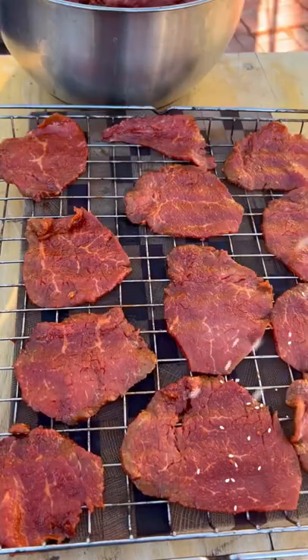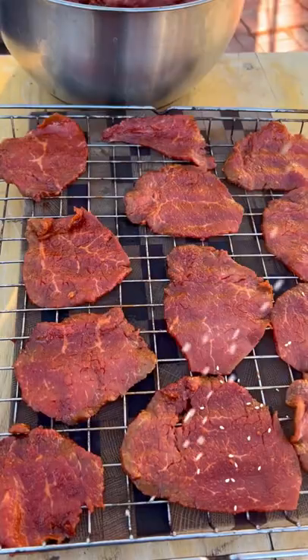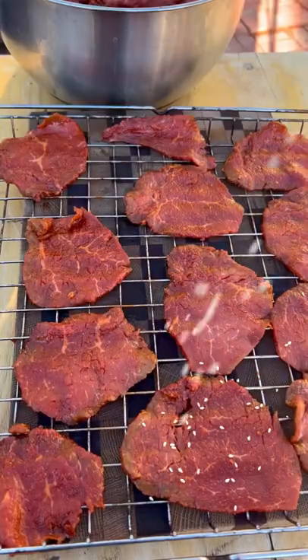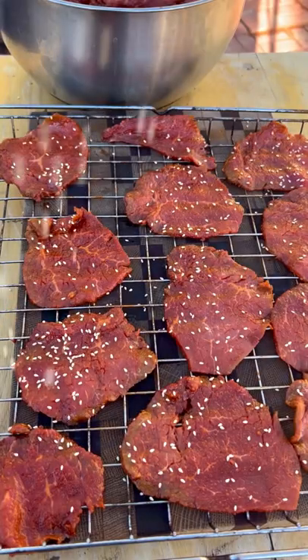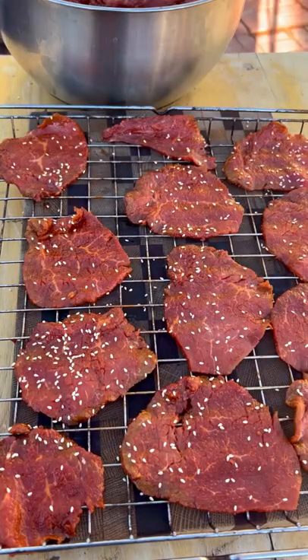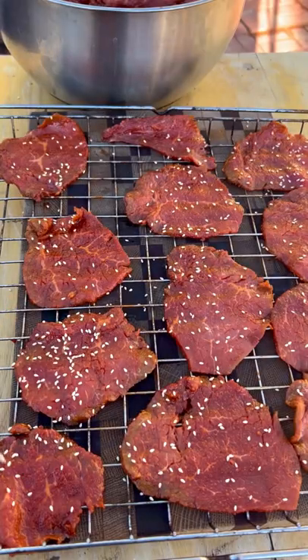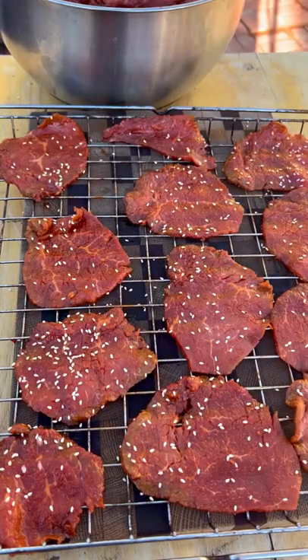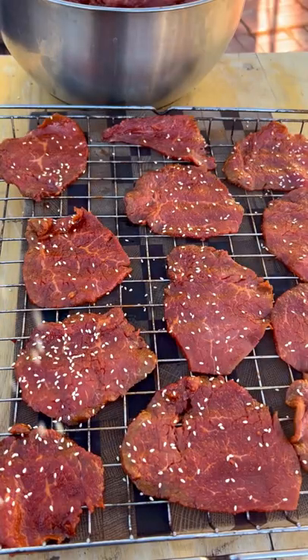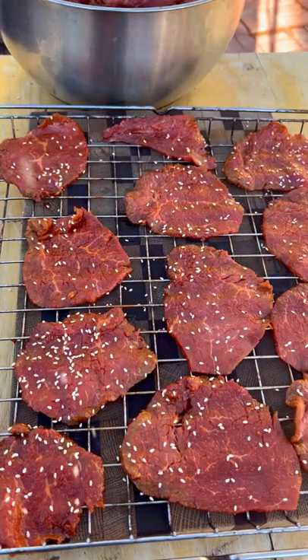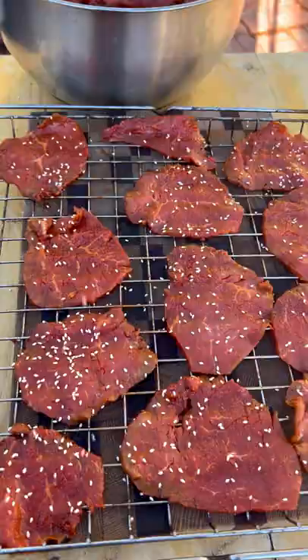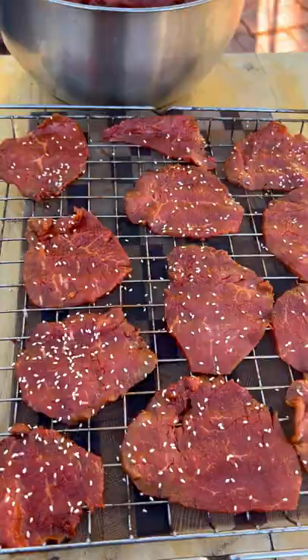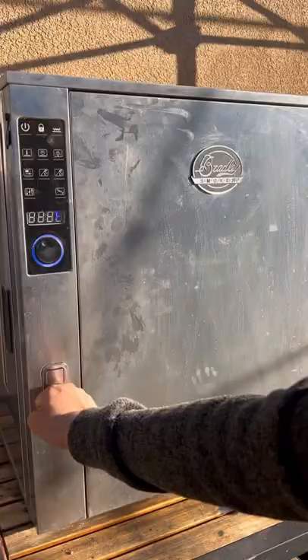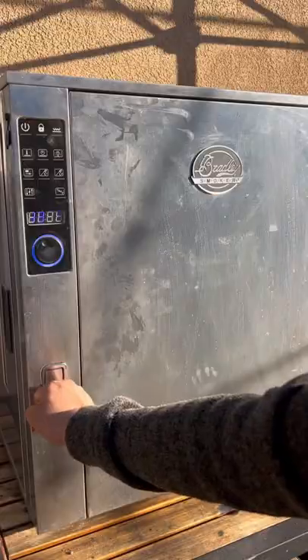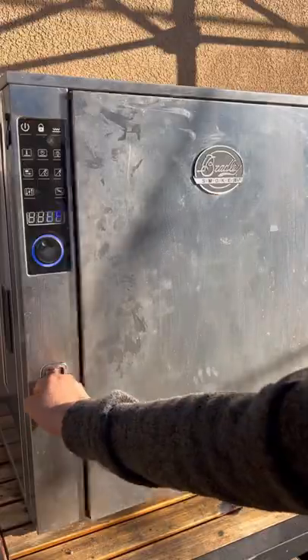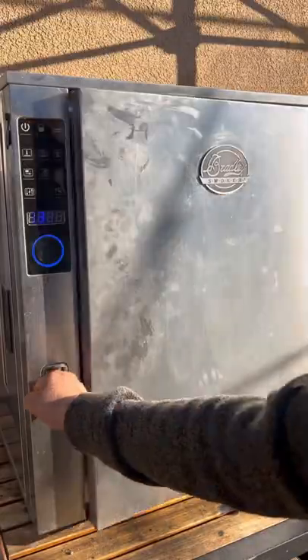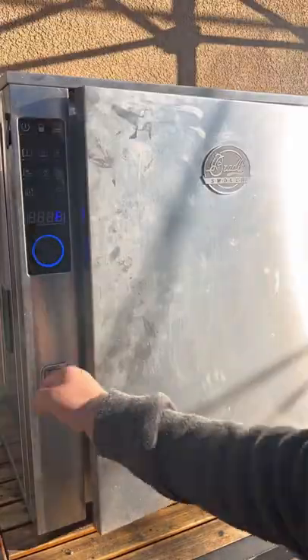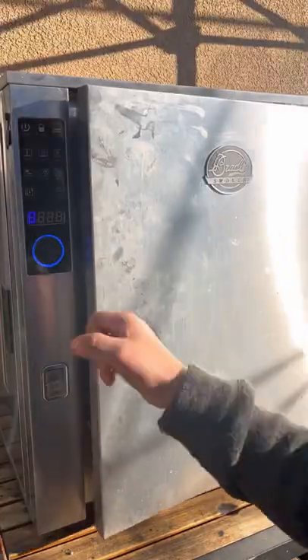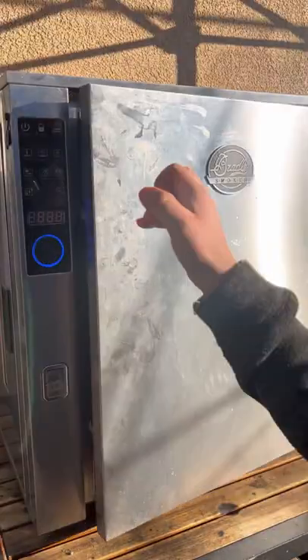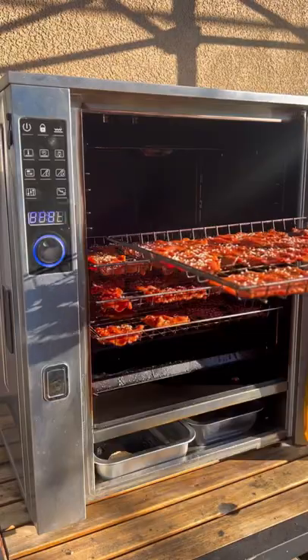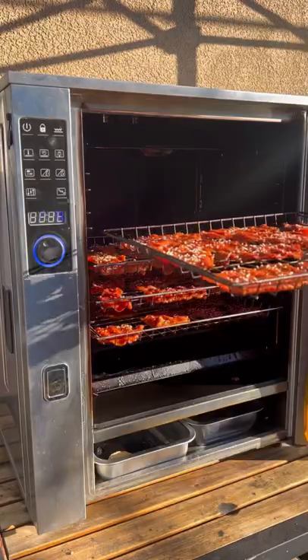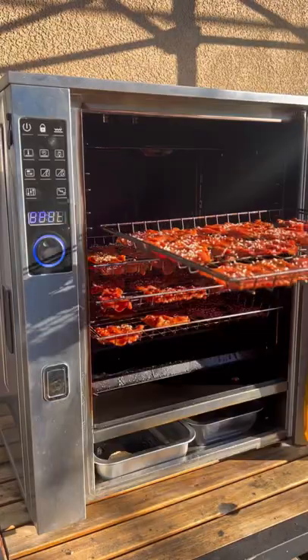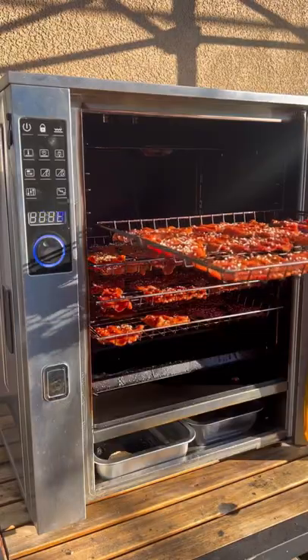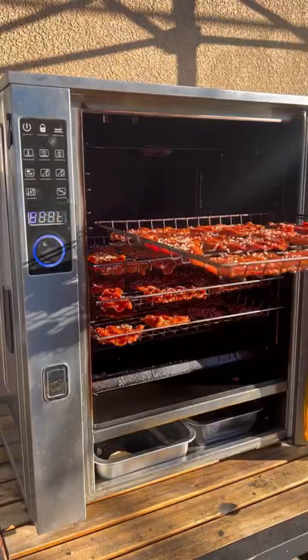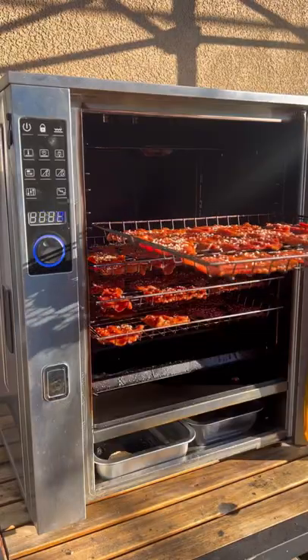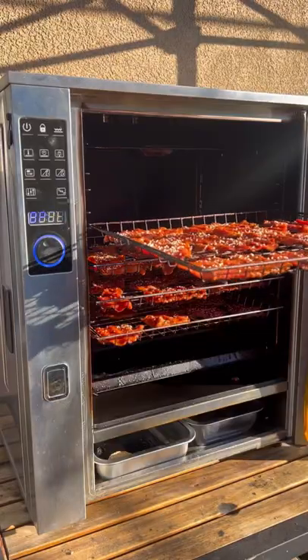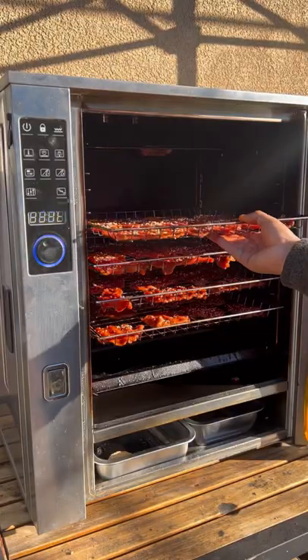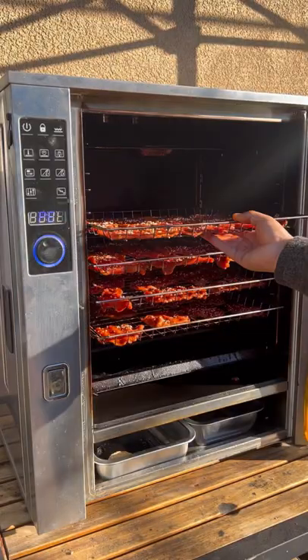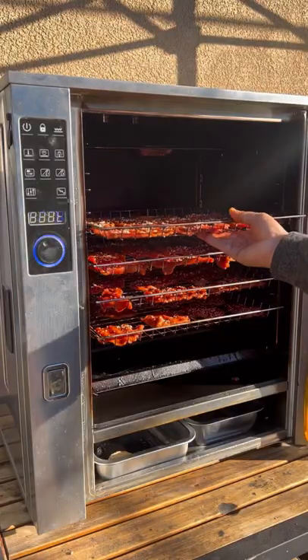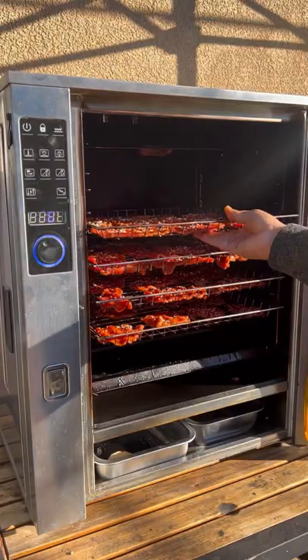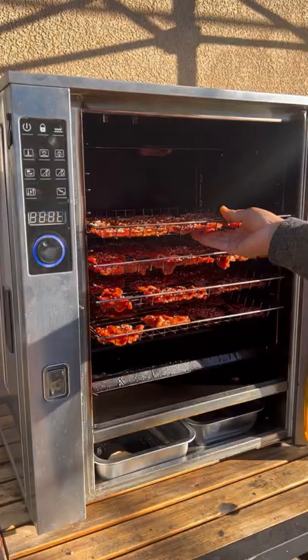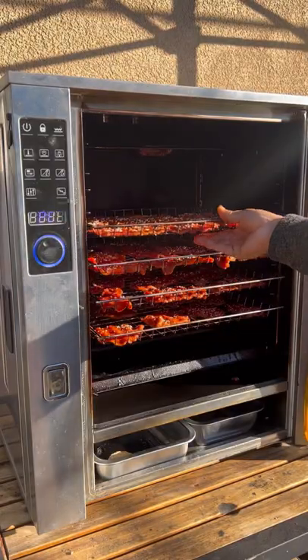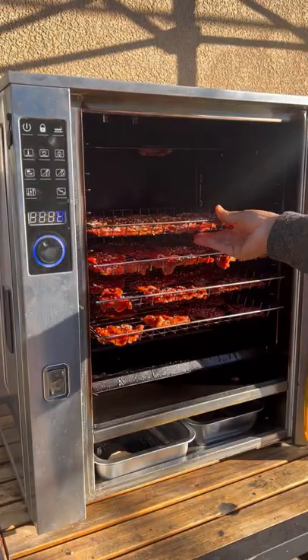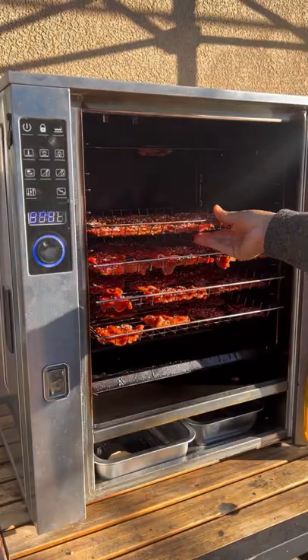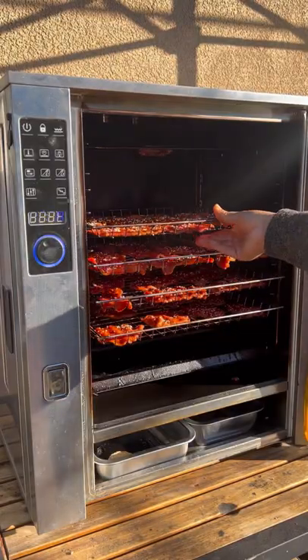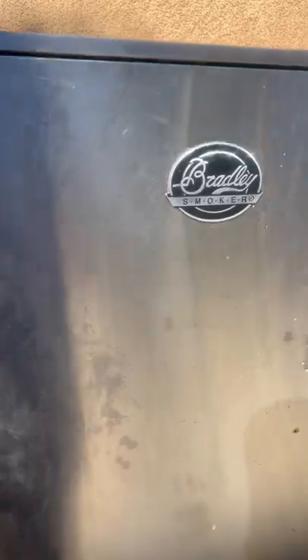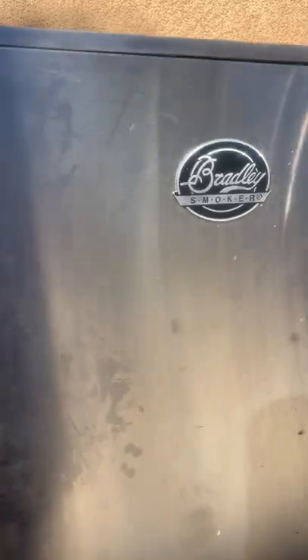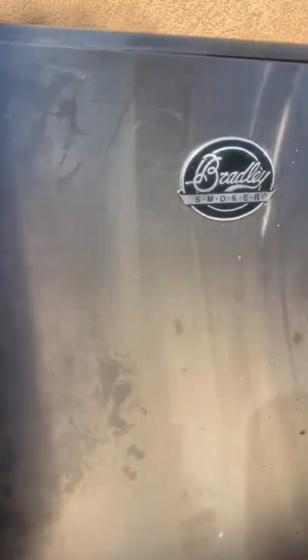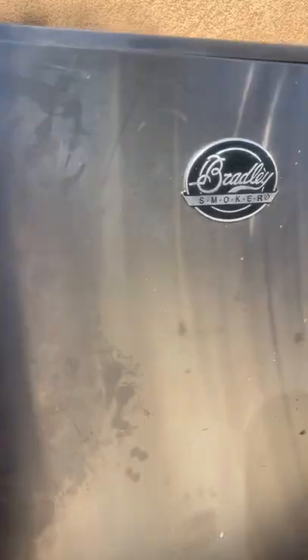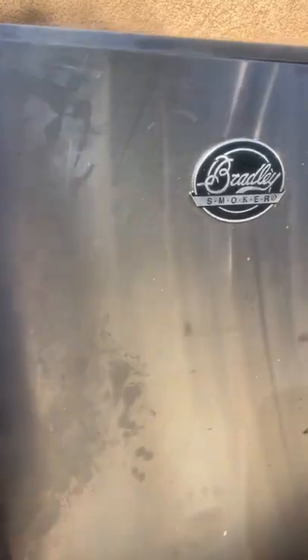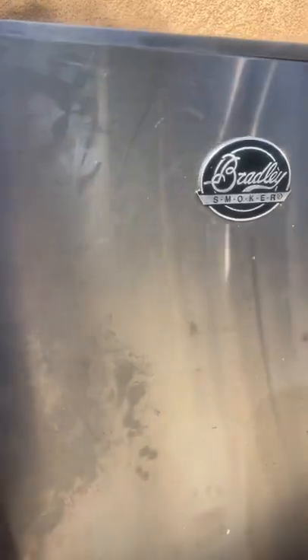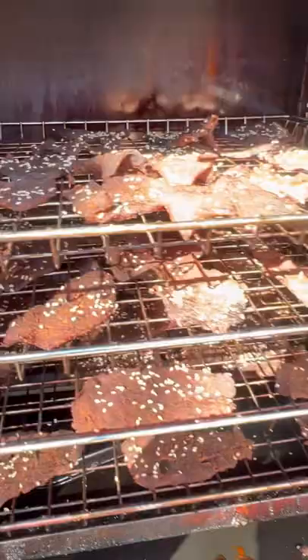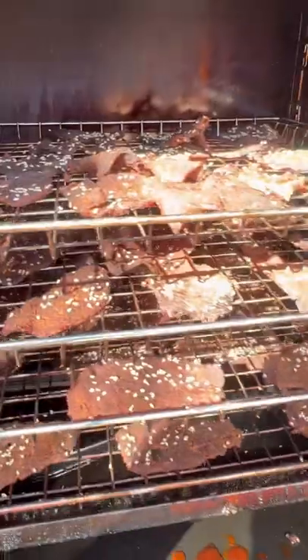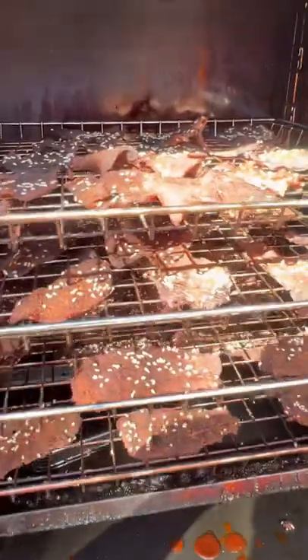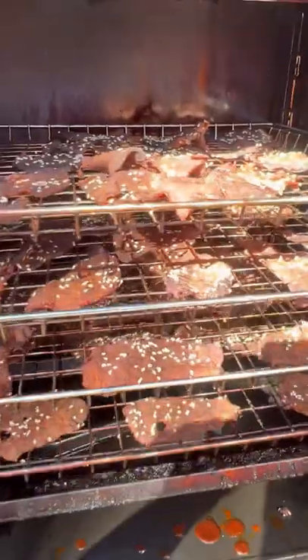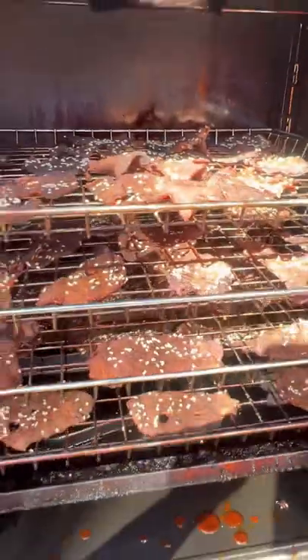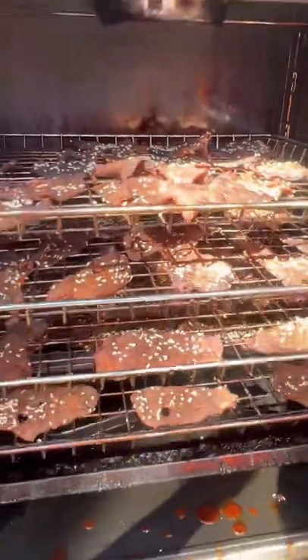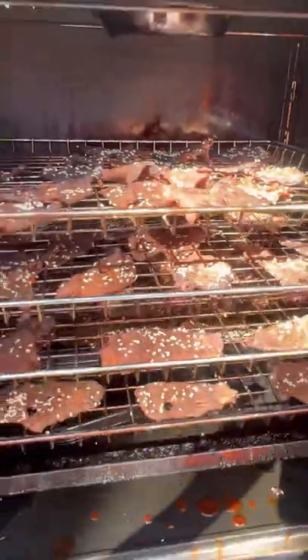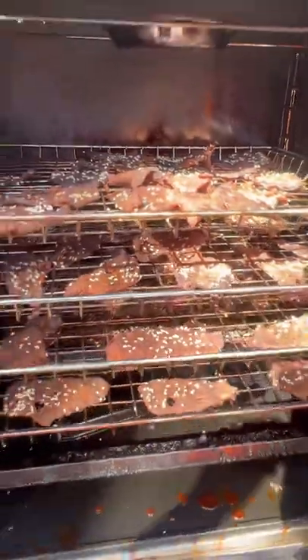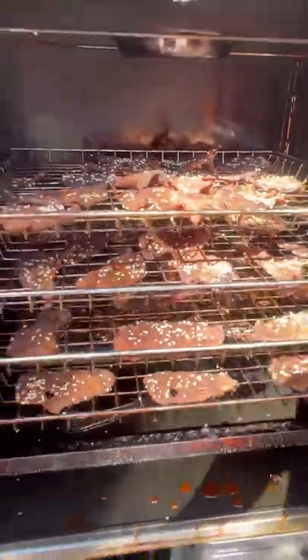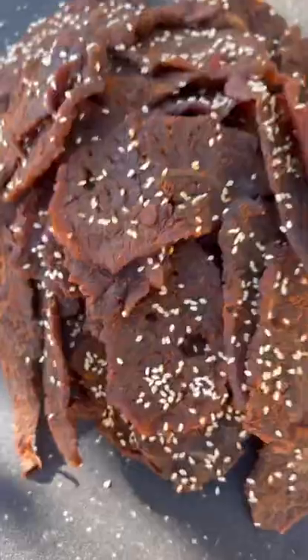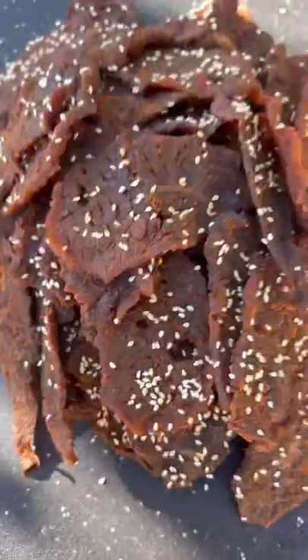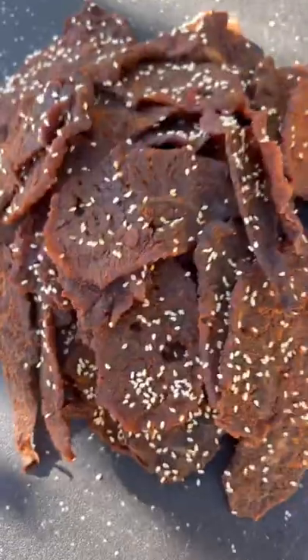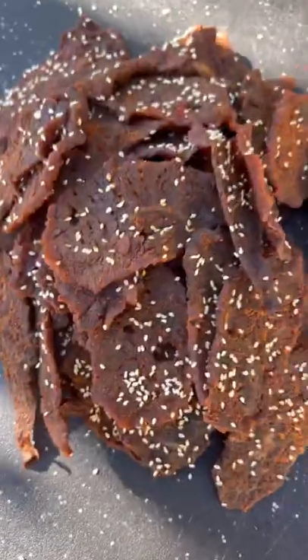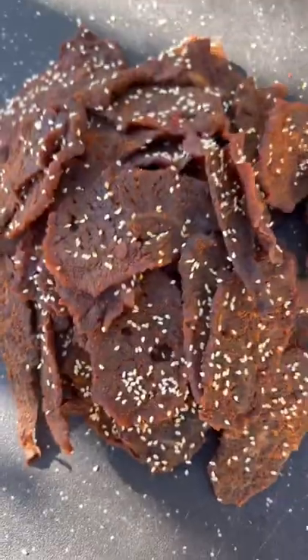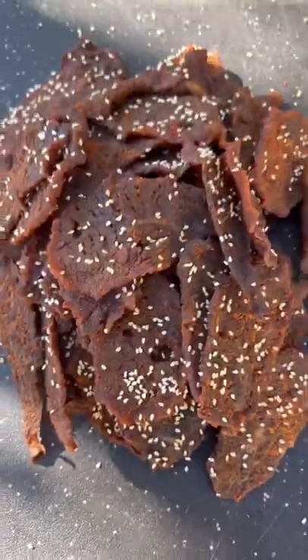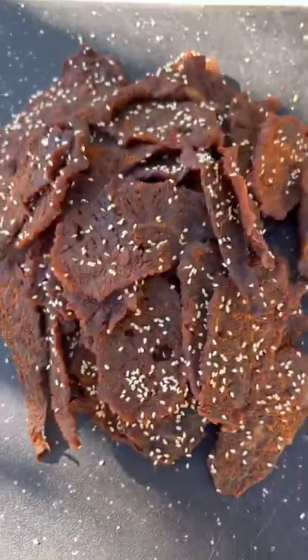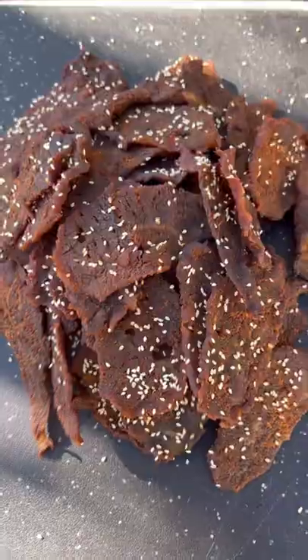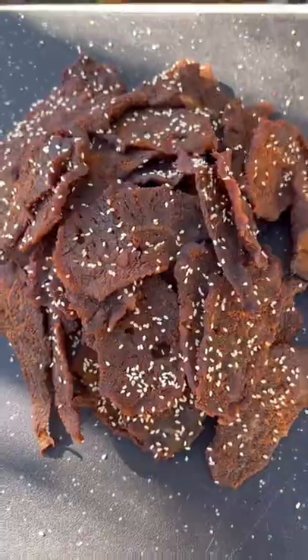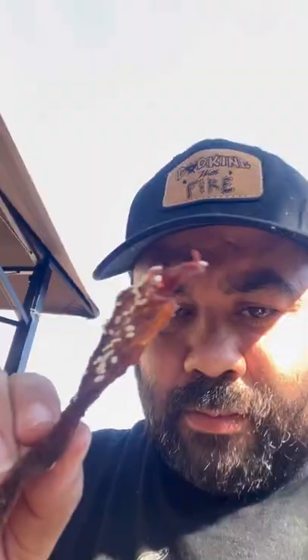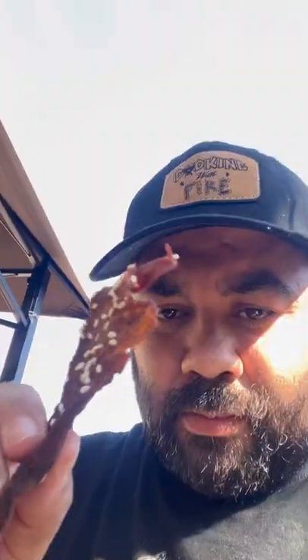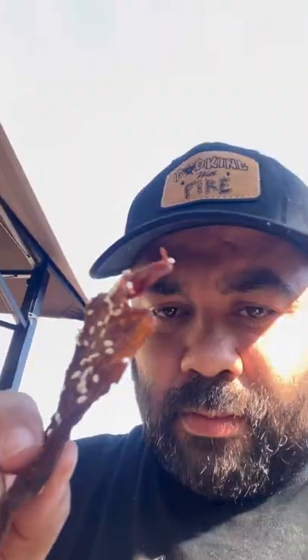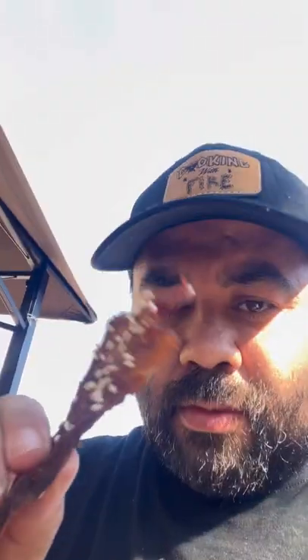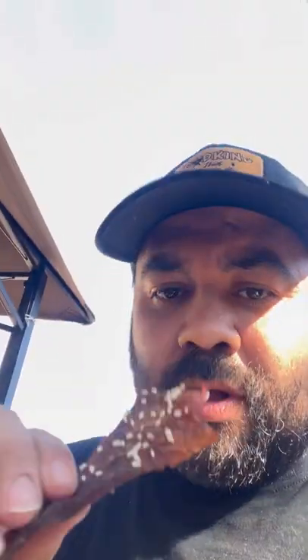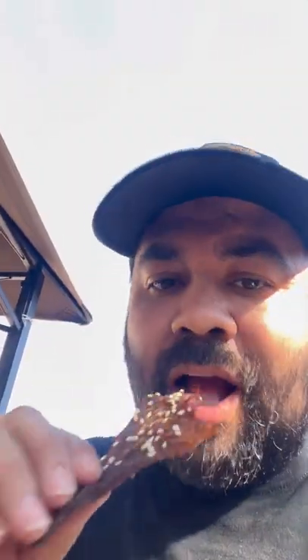You can tell when it's done when you bend it and it cracks just a bit. This came out absolutely fantastic — give it a go!